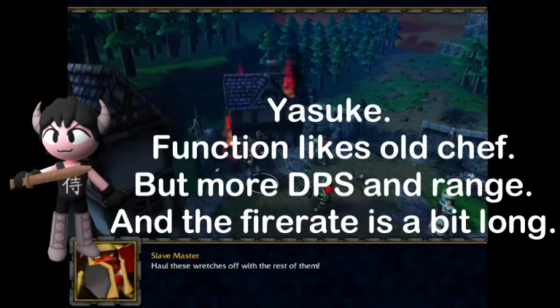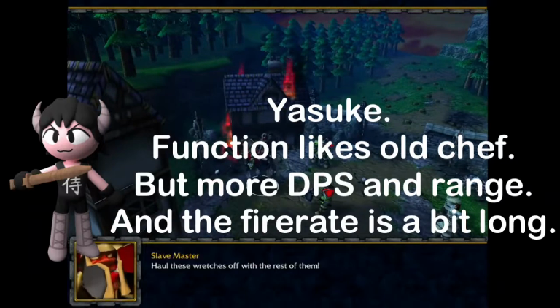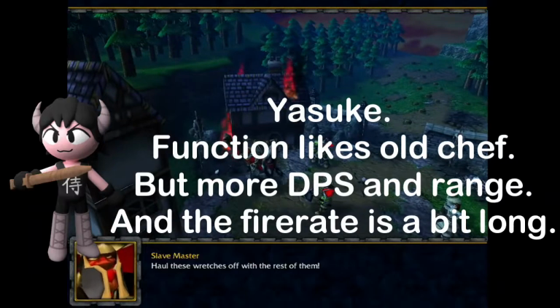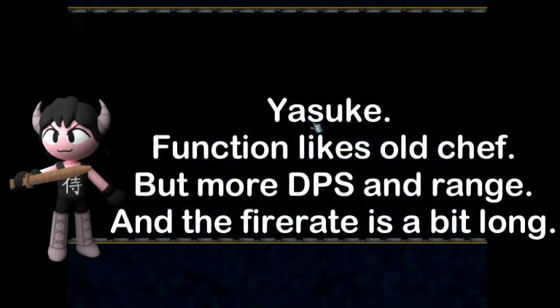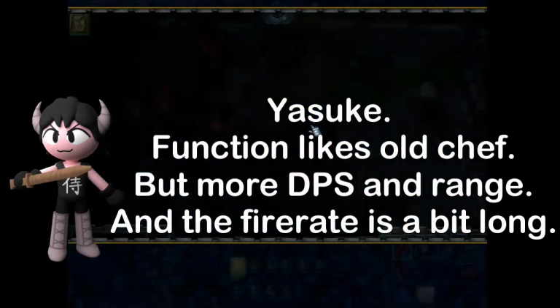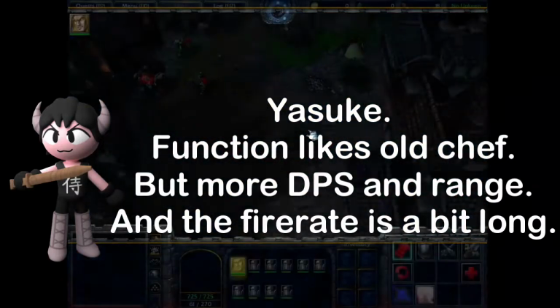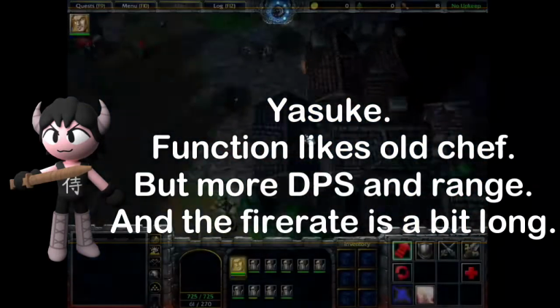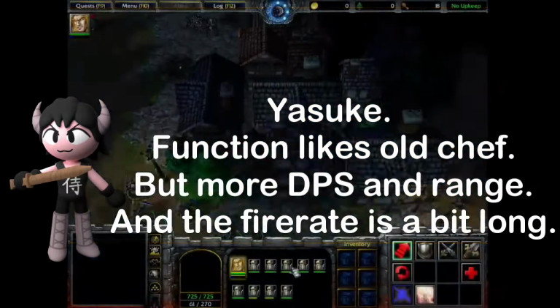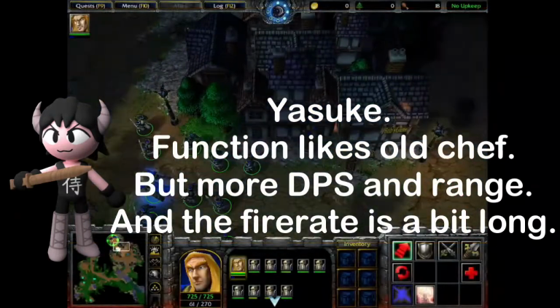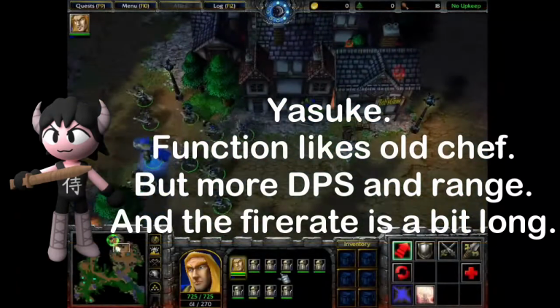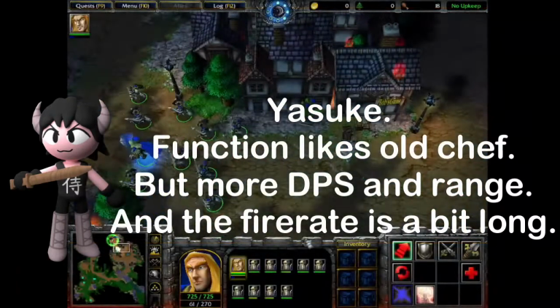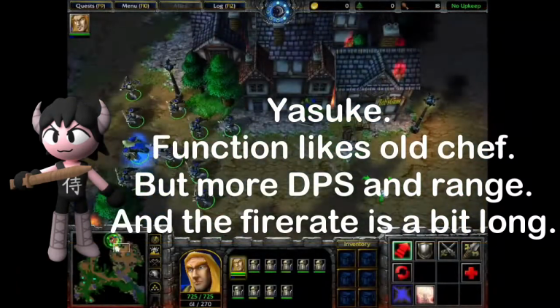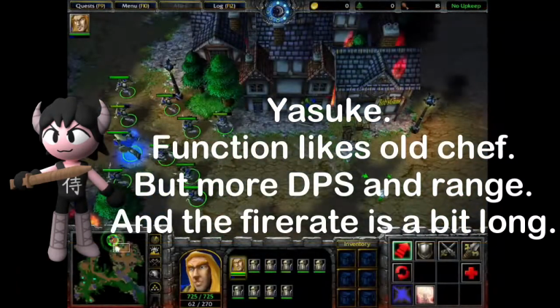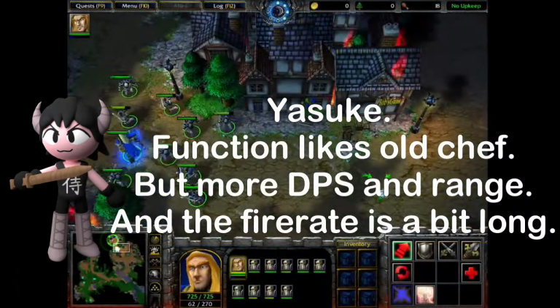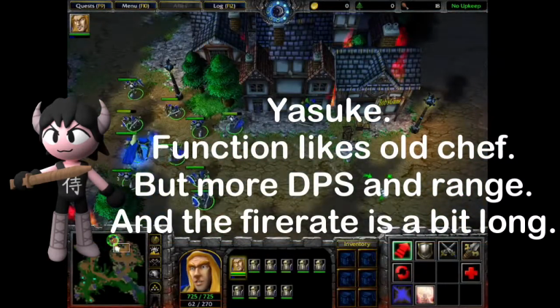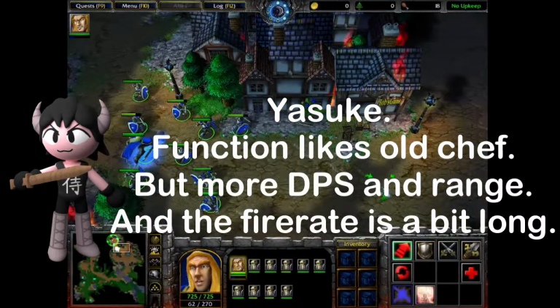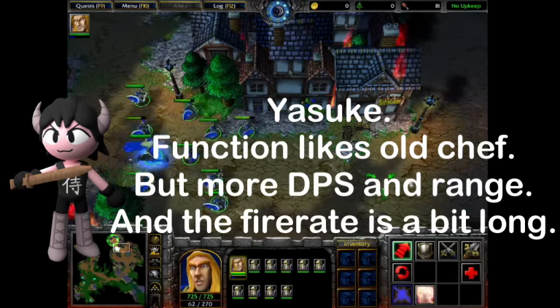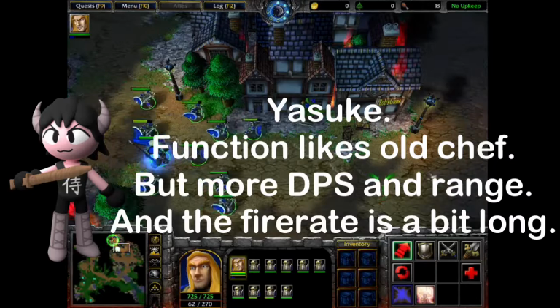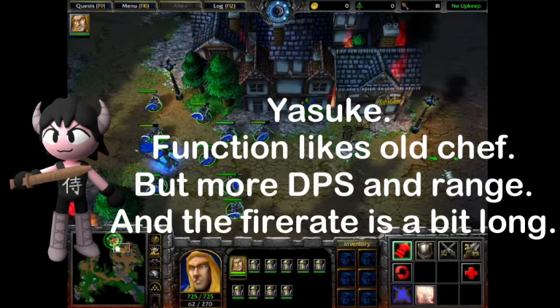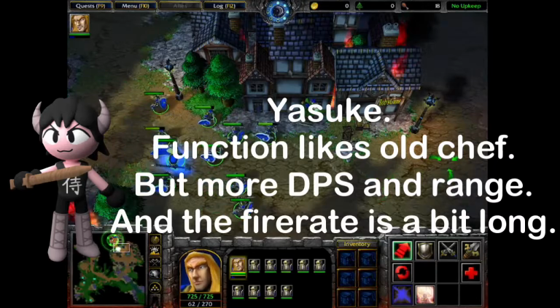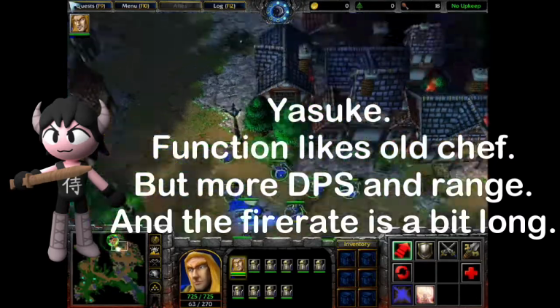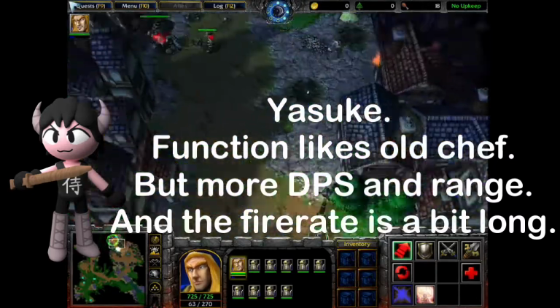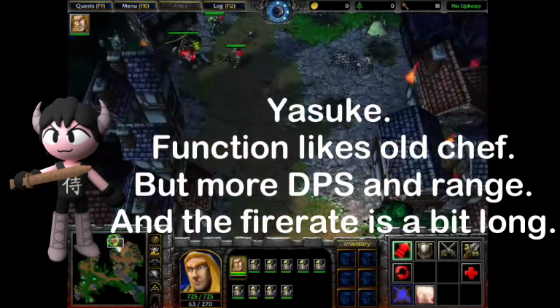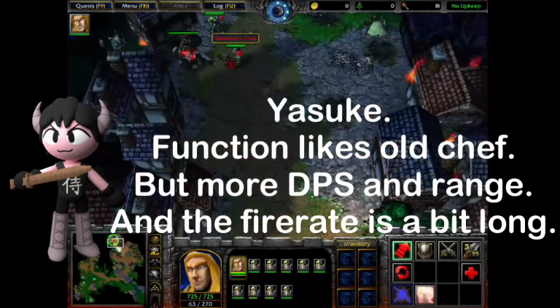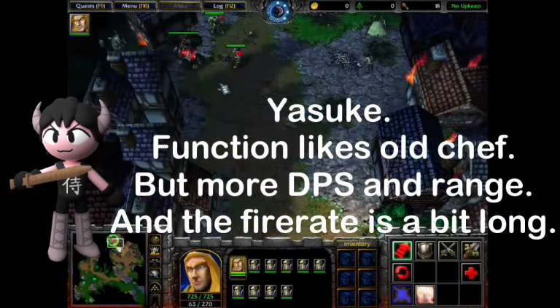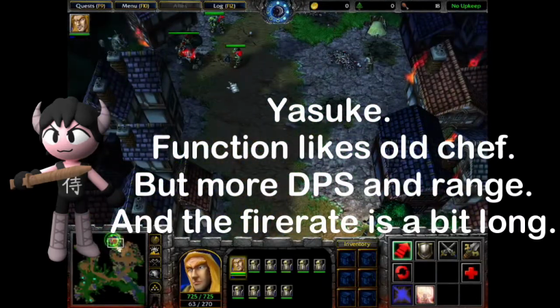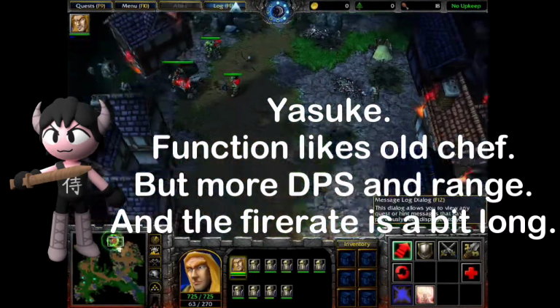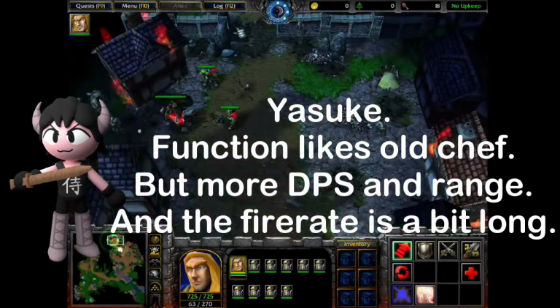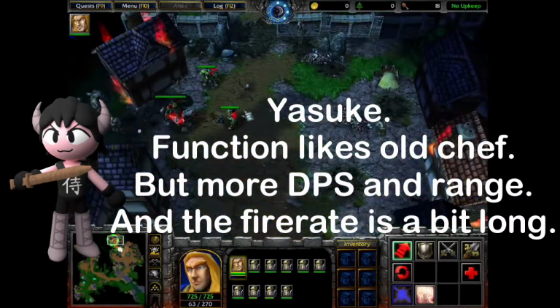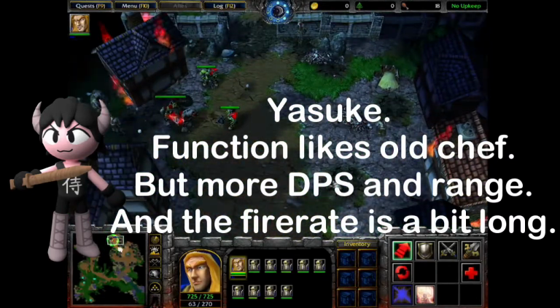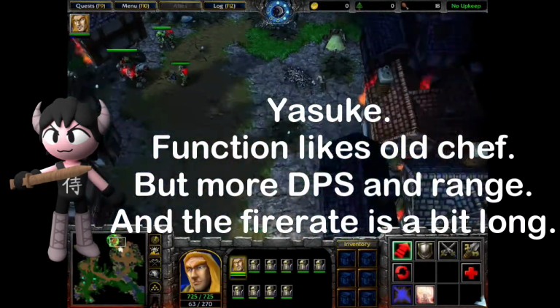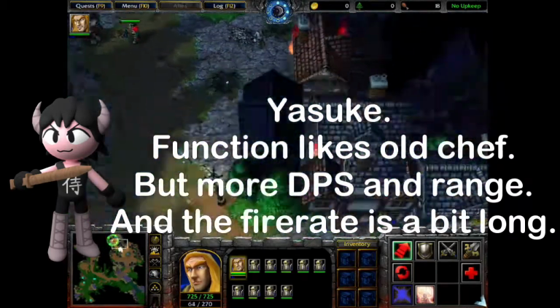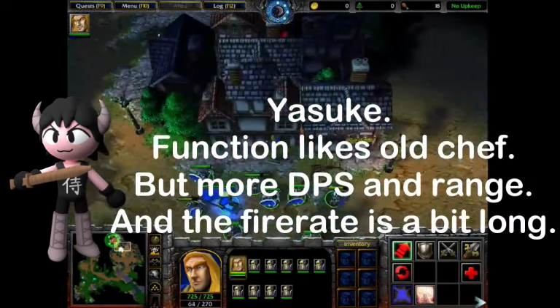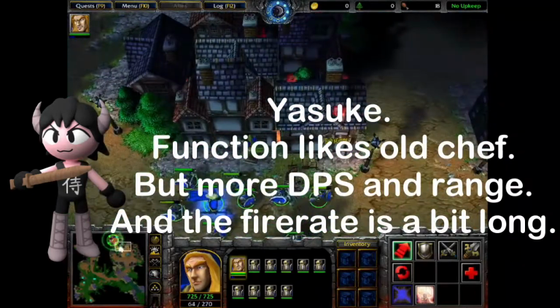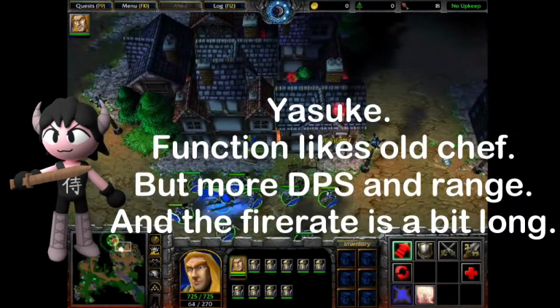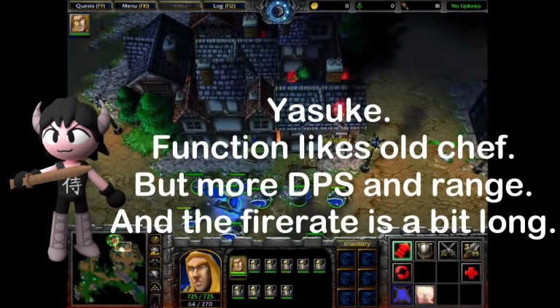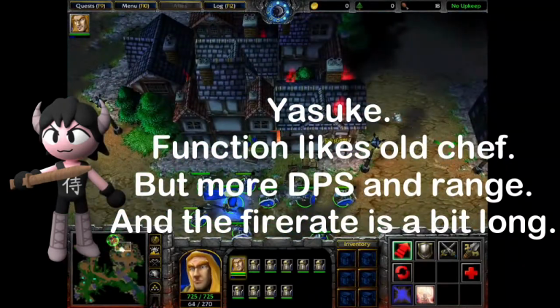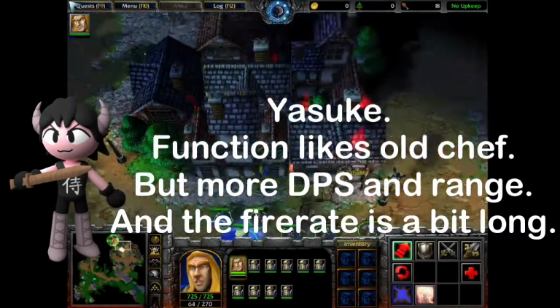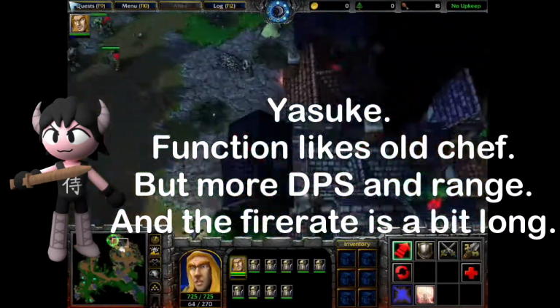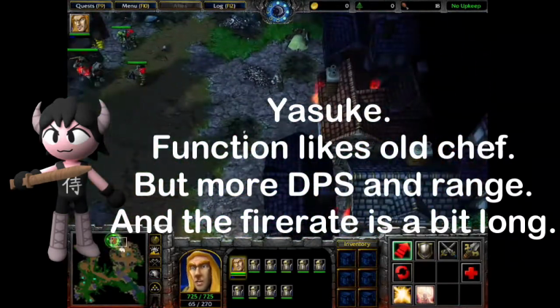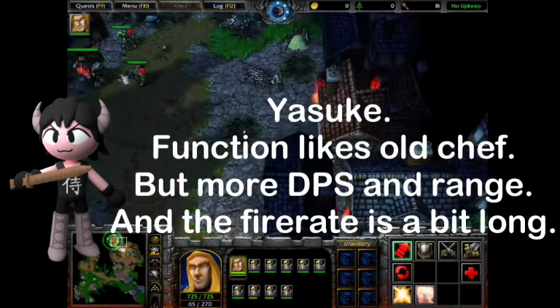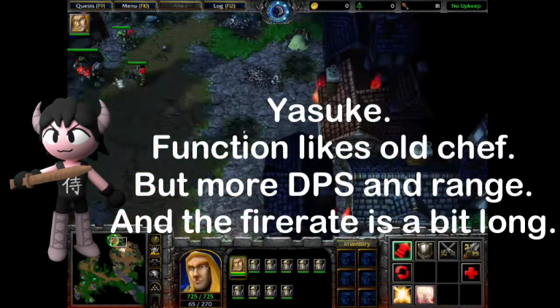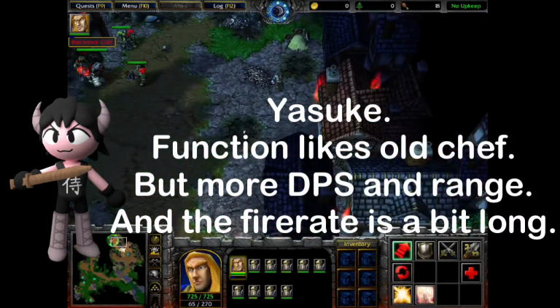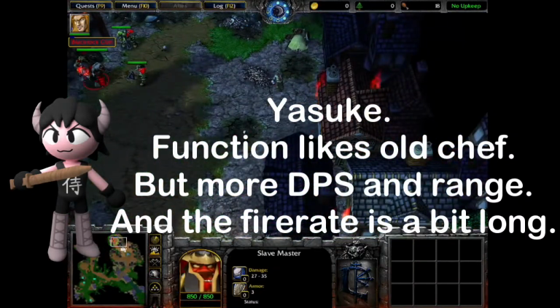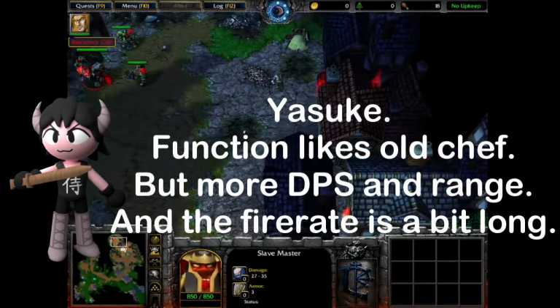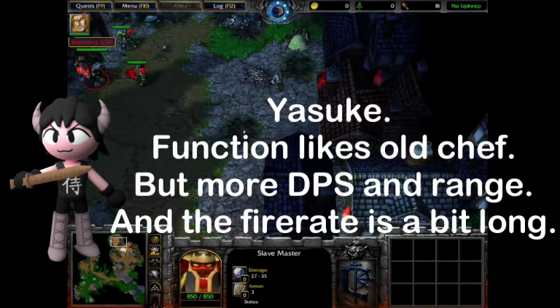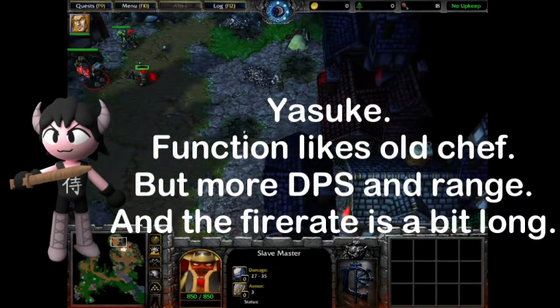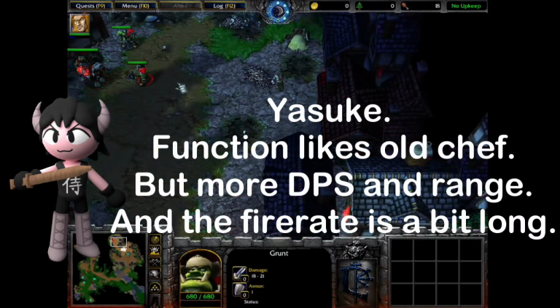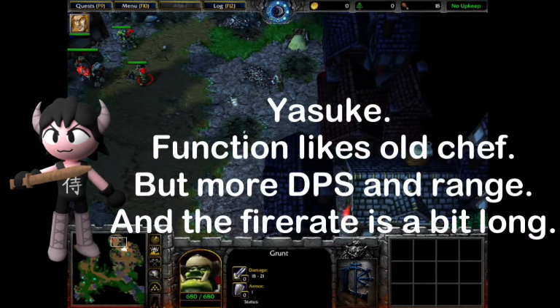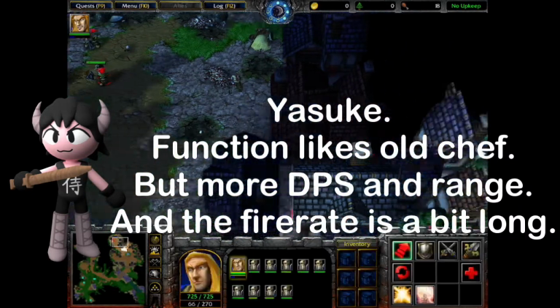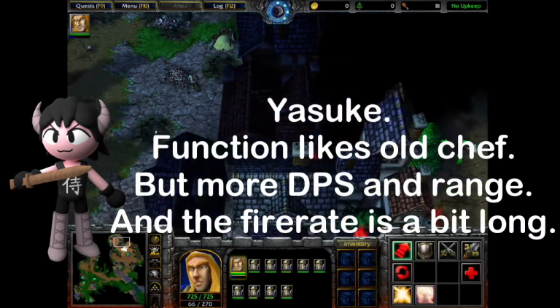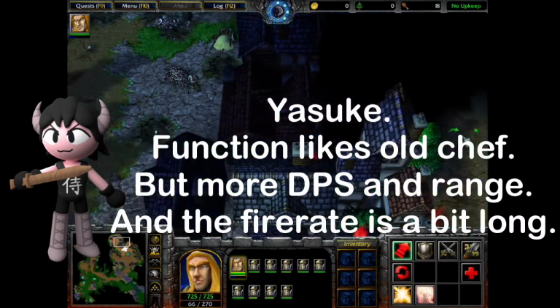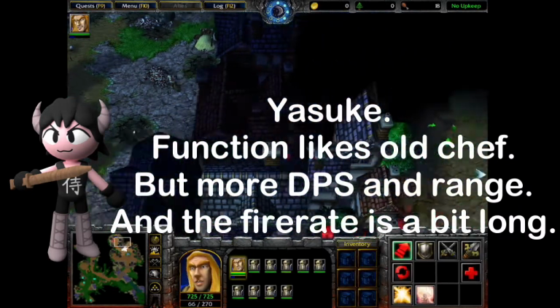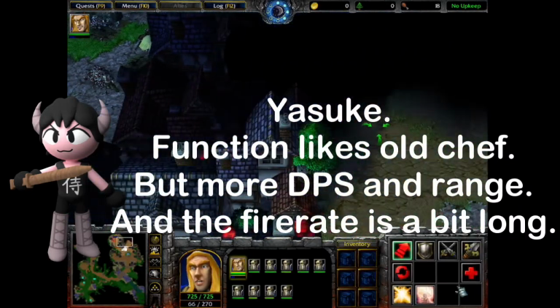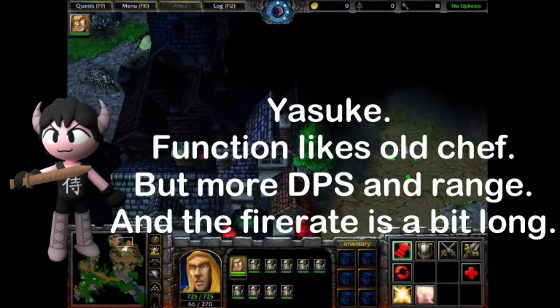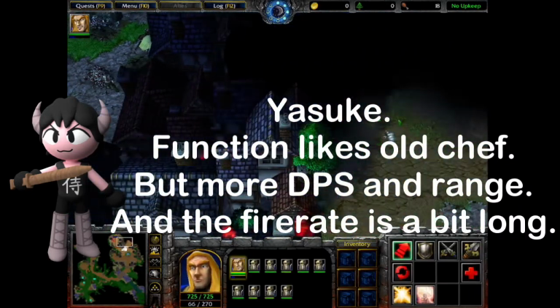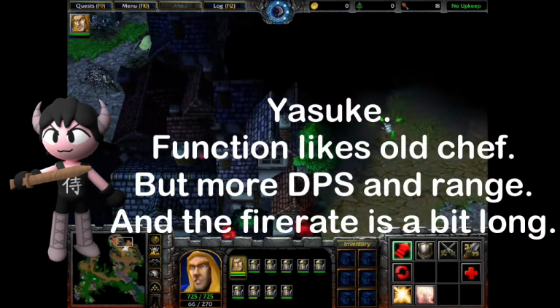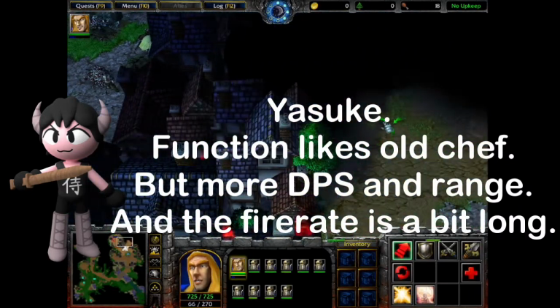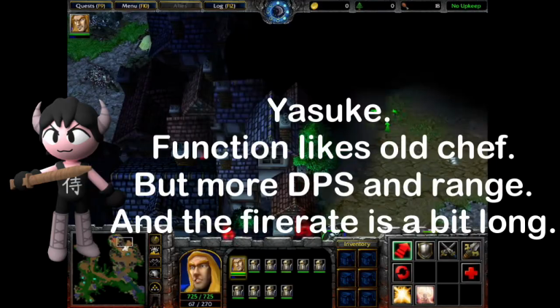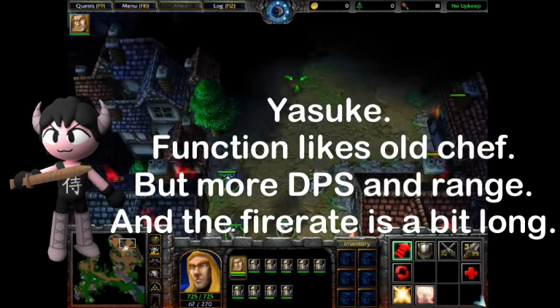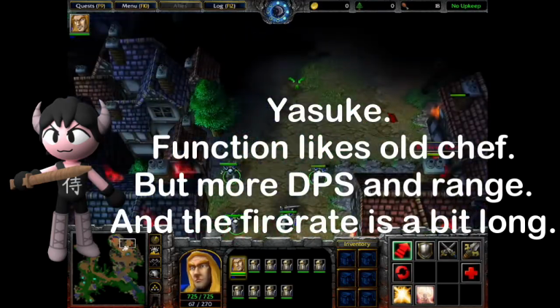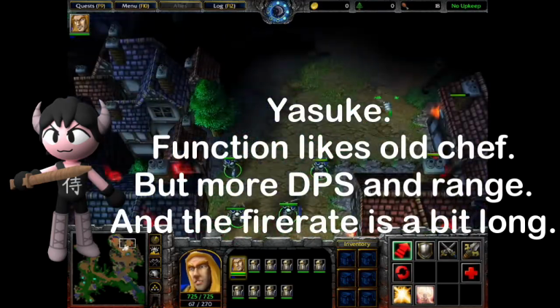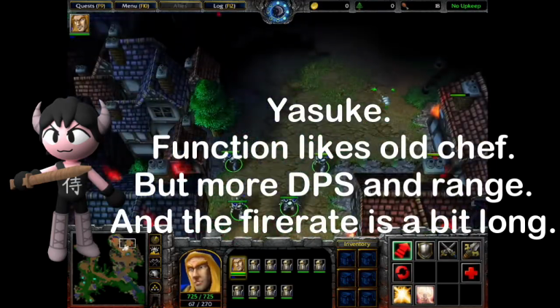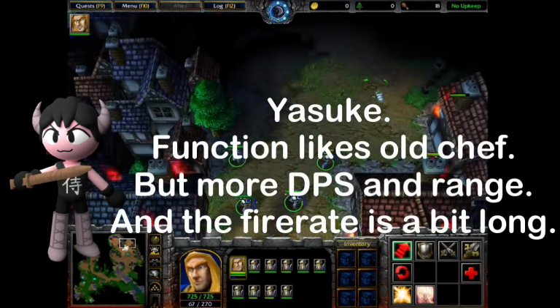Yatsuk — functions like old Chef, but with more DPS and range. The fire rate is a bit long.